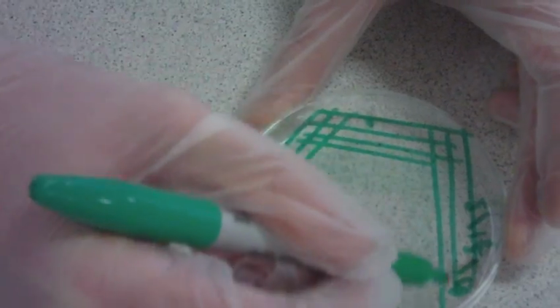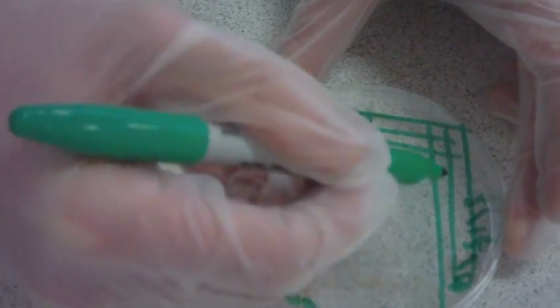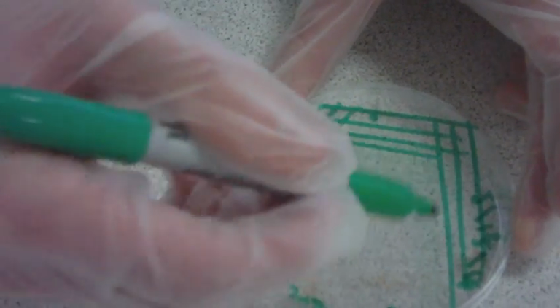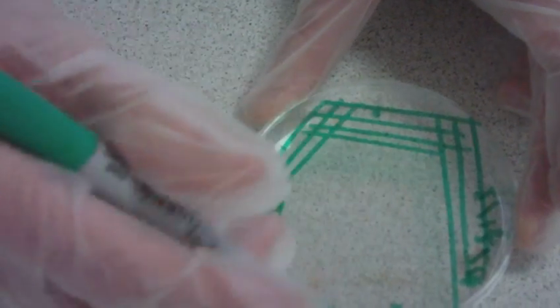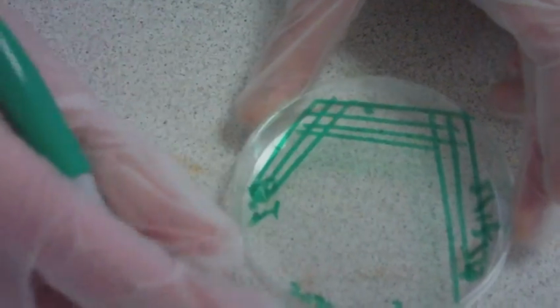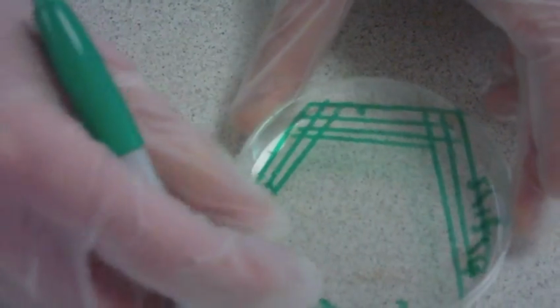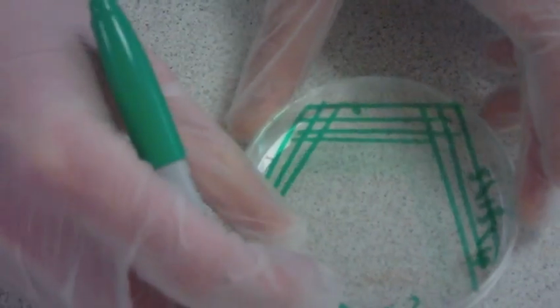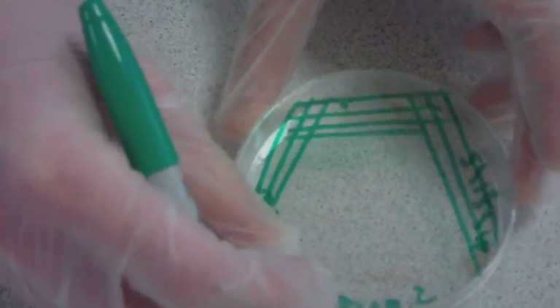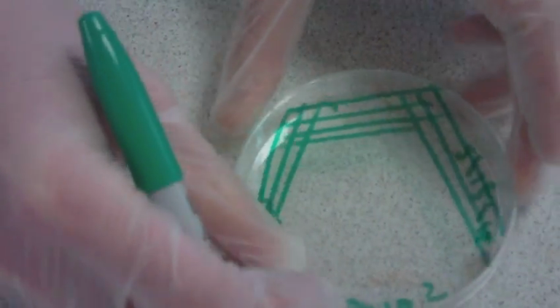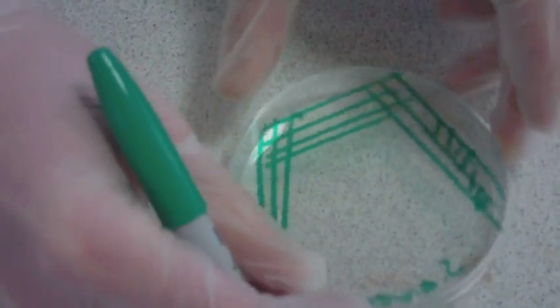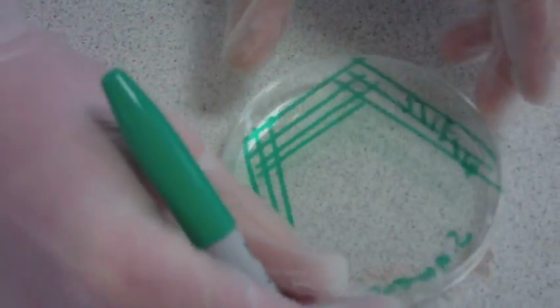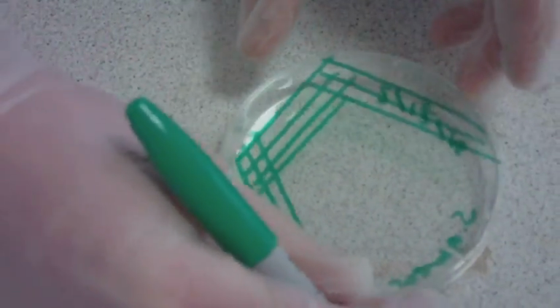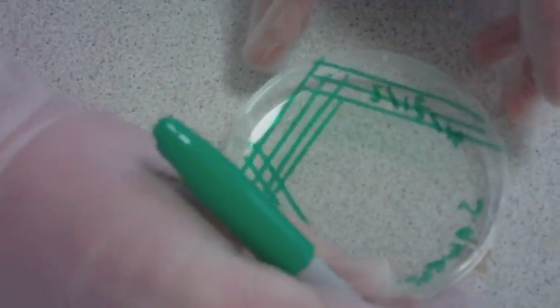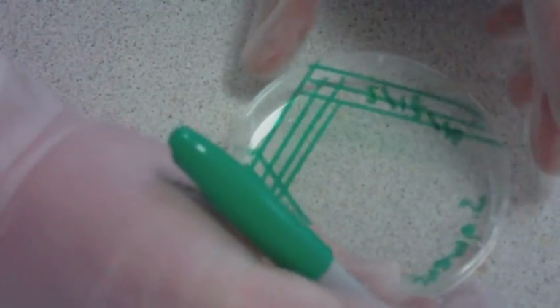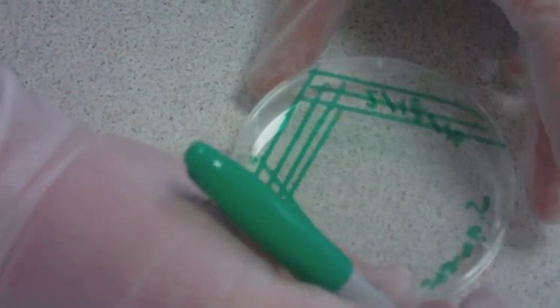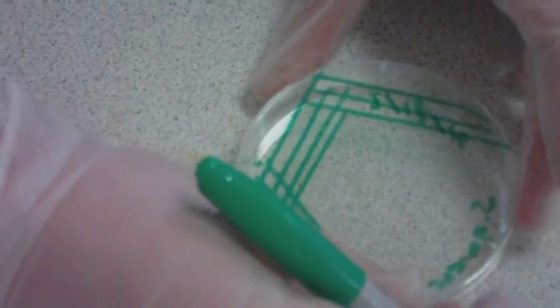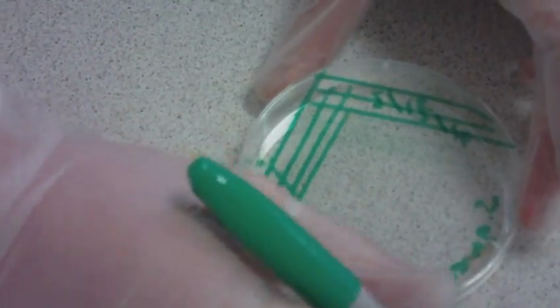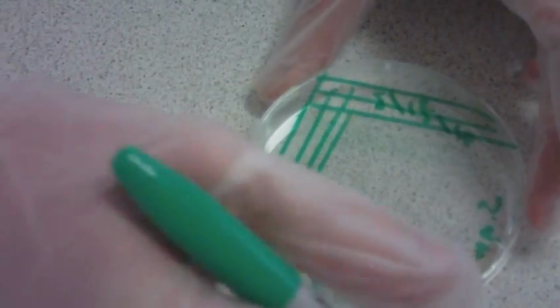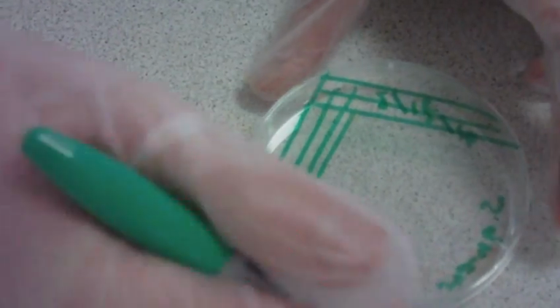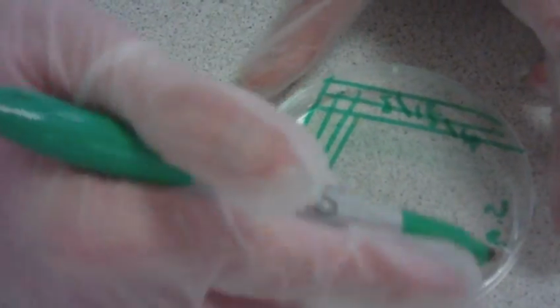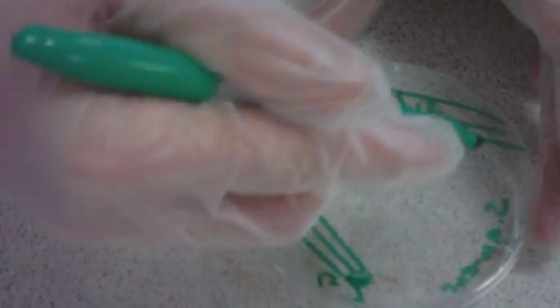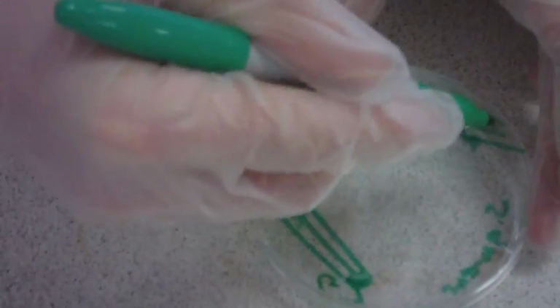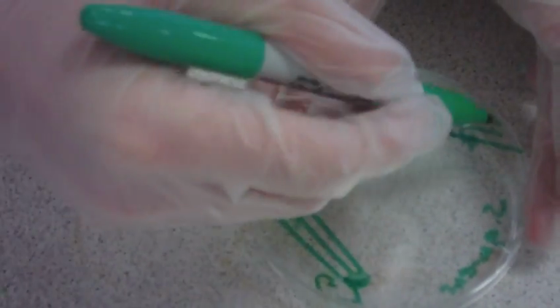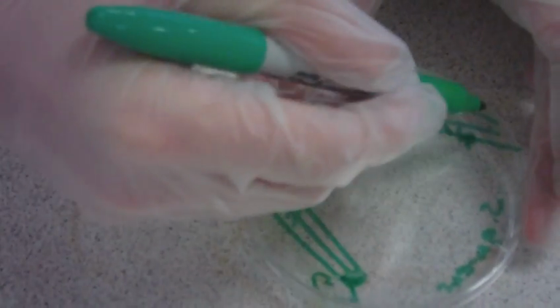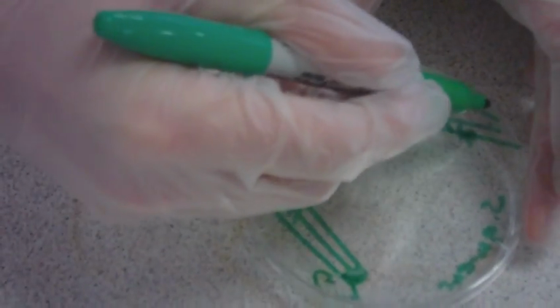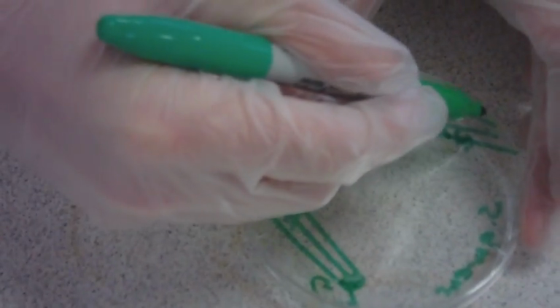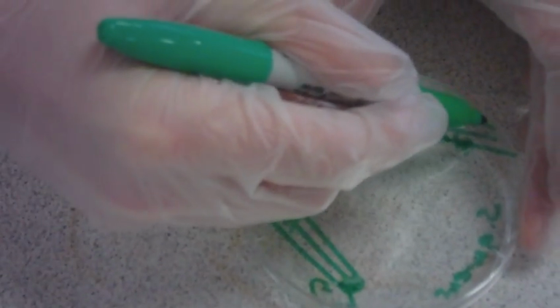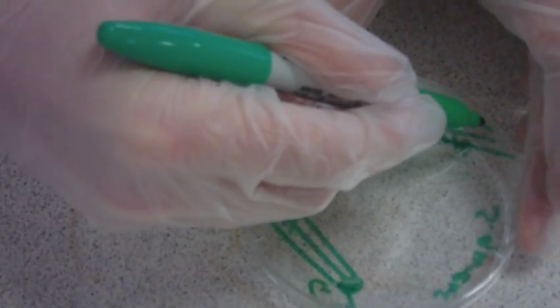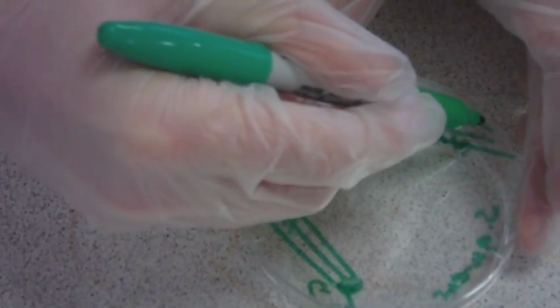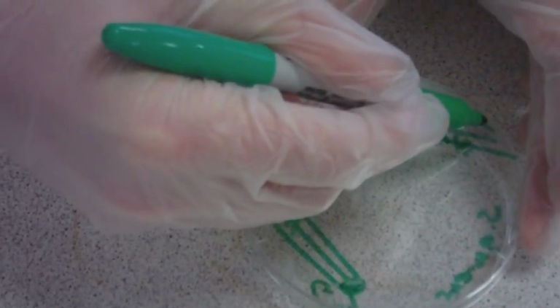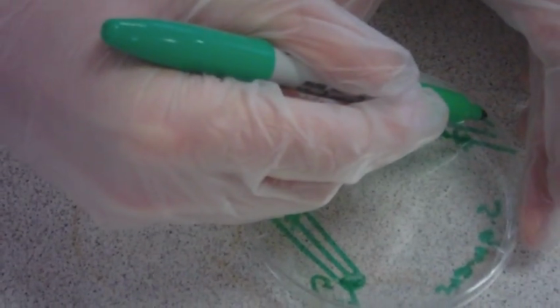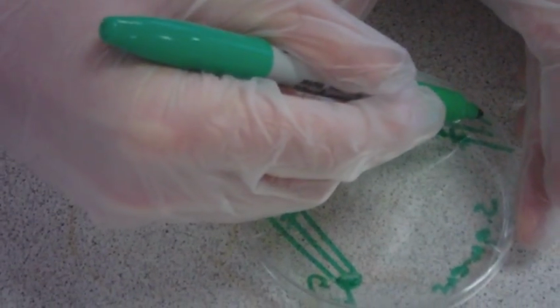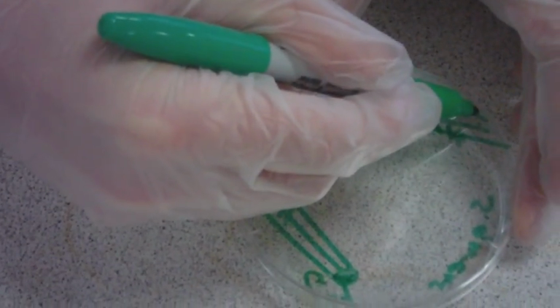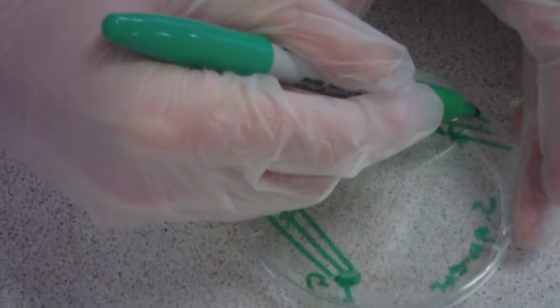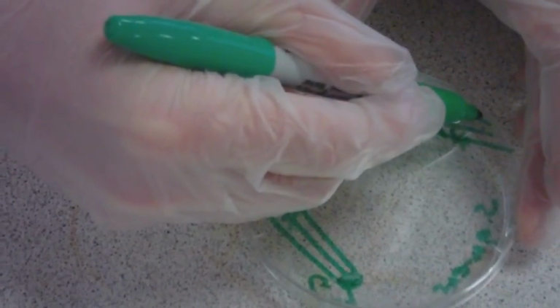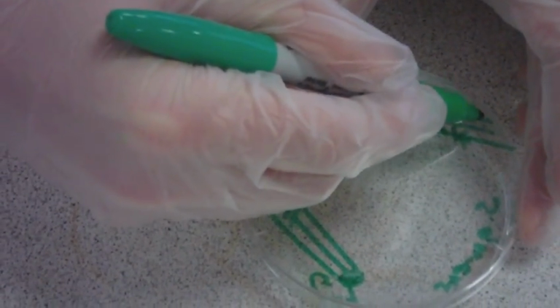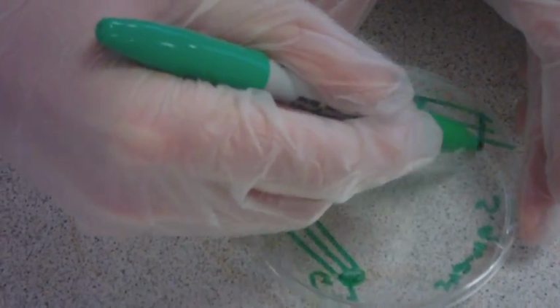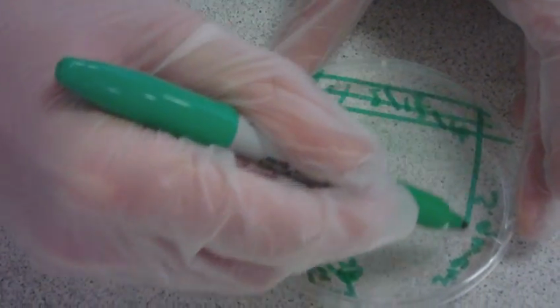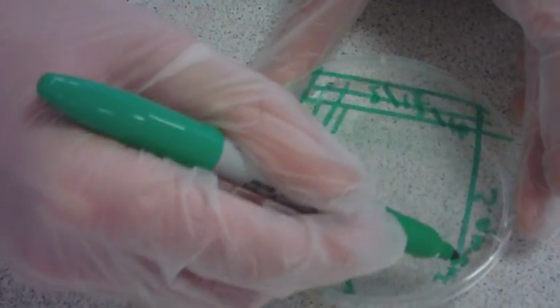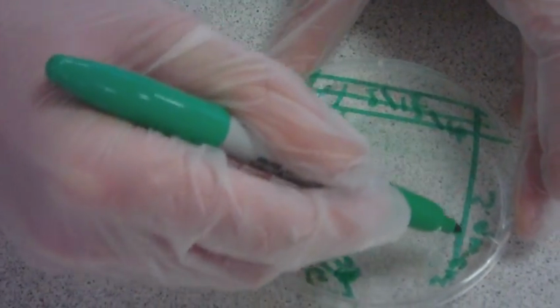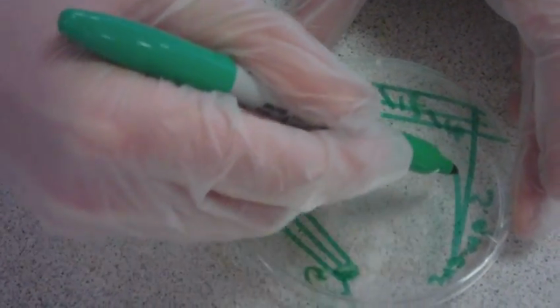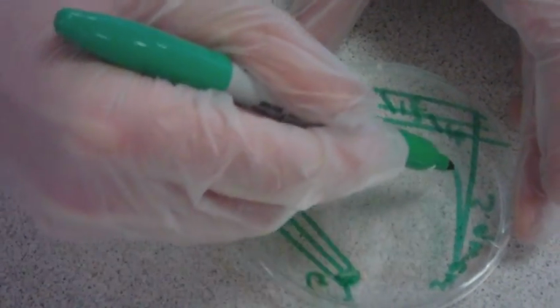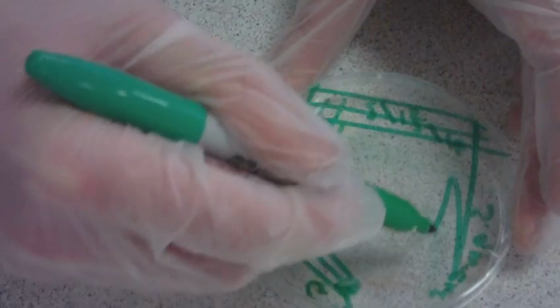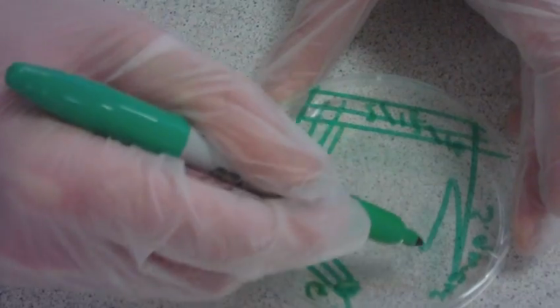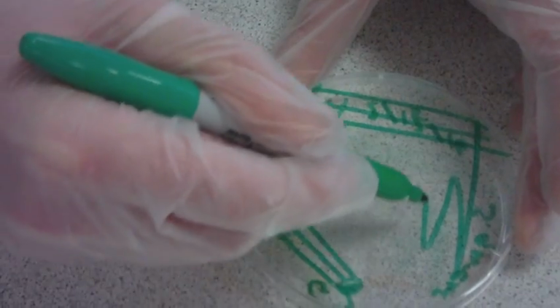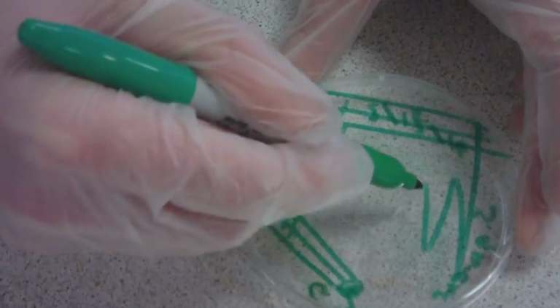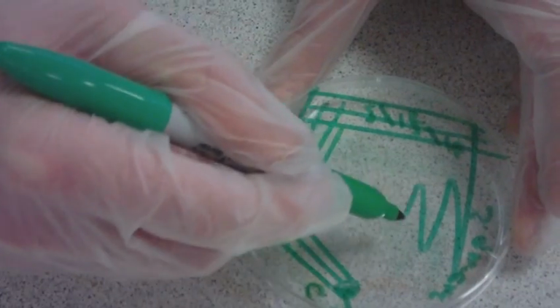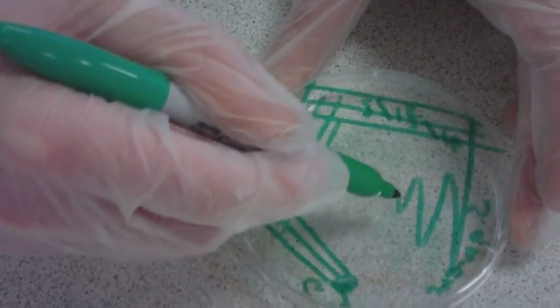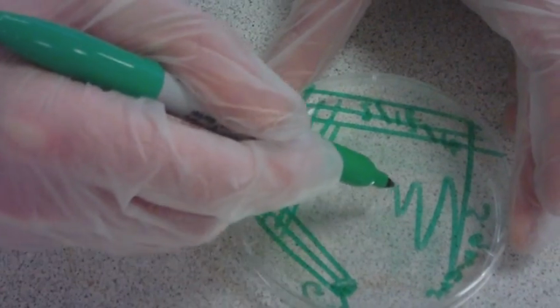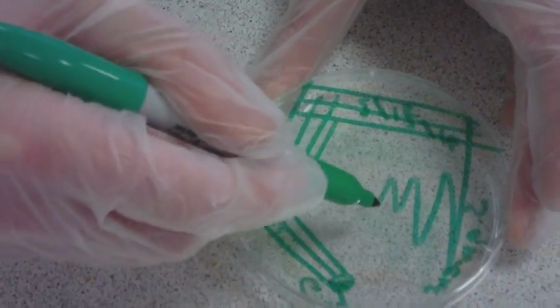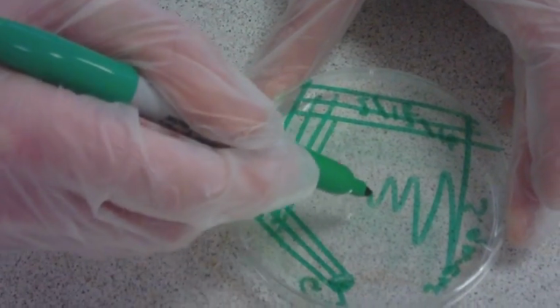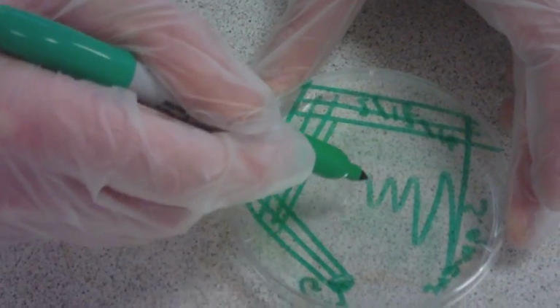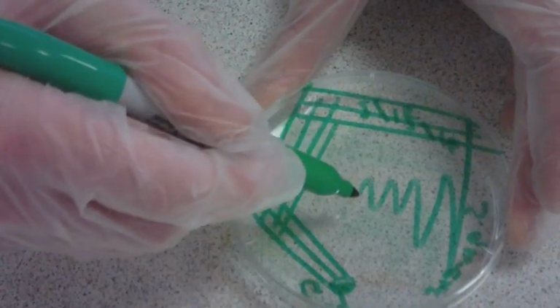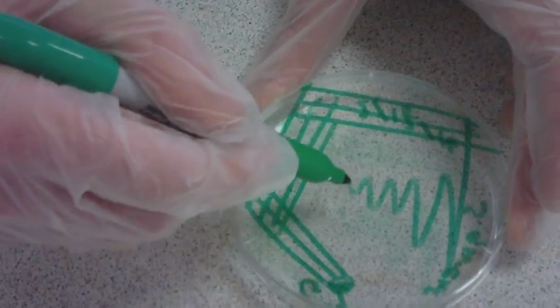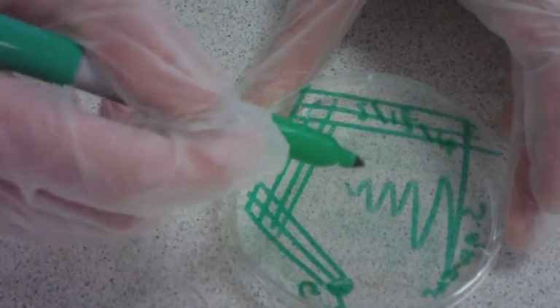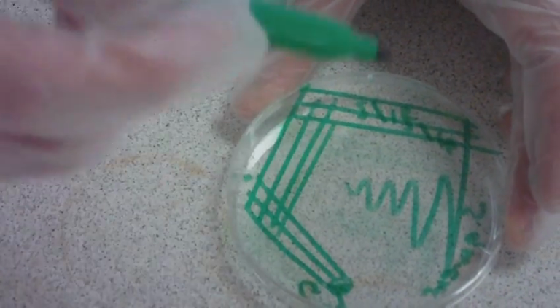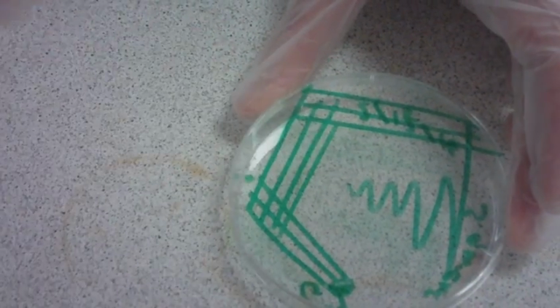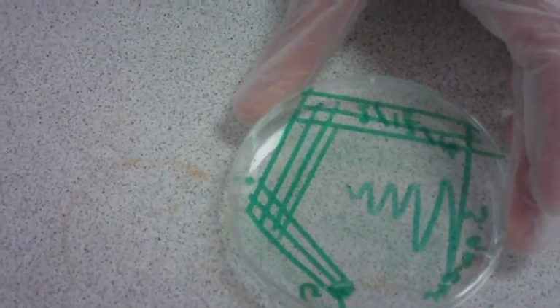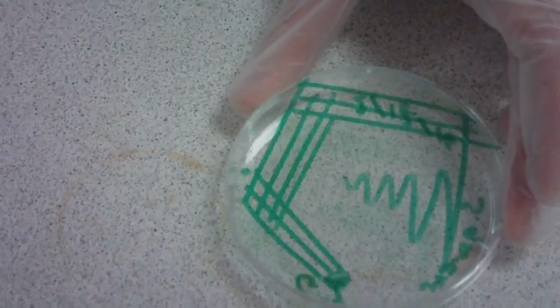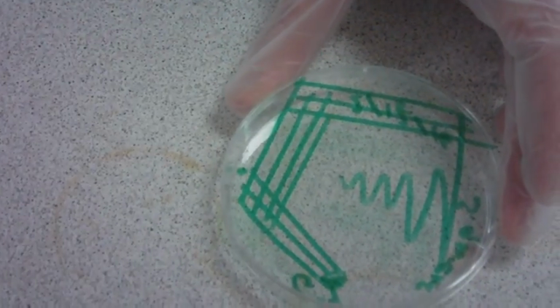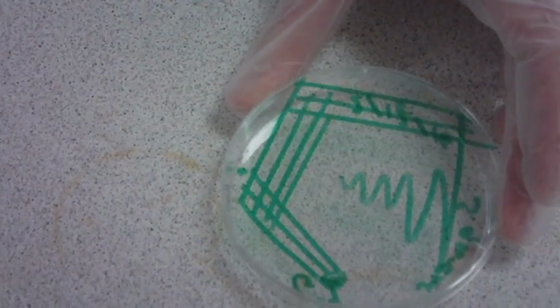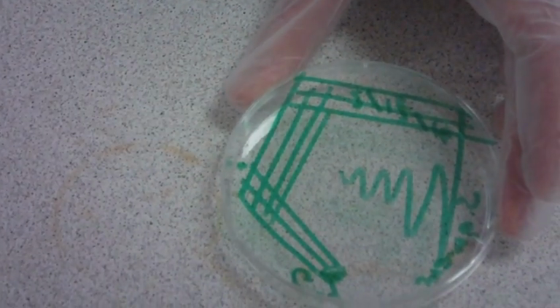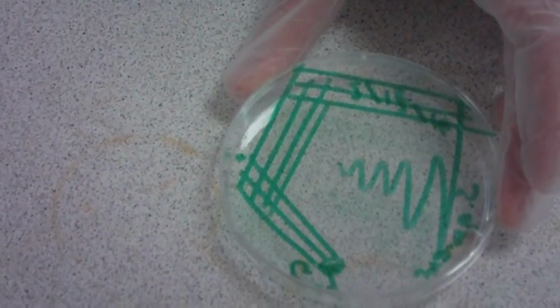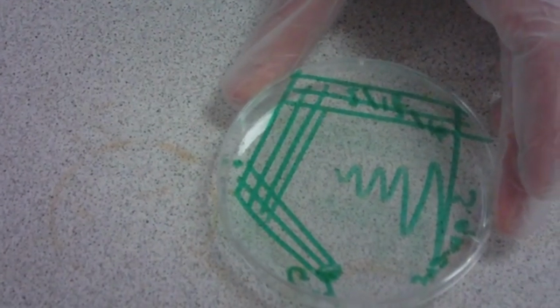After this streaking, you want to do a zigzag streak into the middle of the plate without touching any of the previous lines.